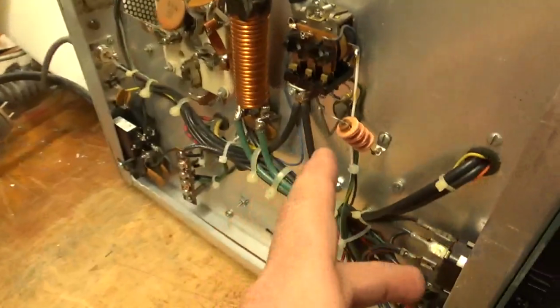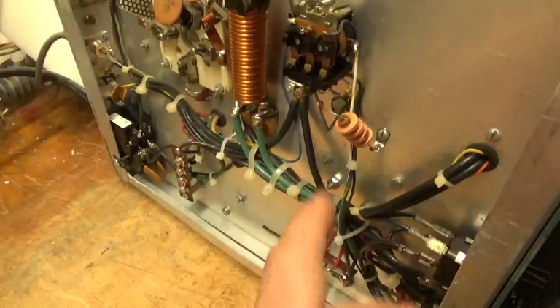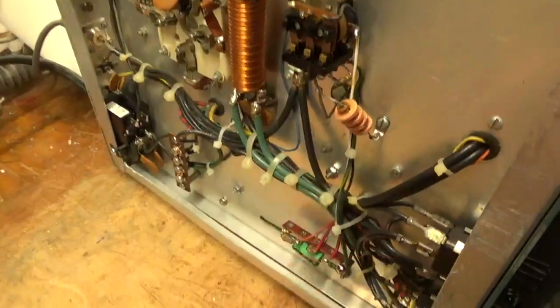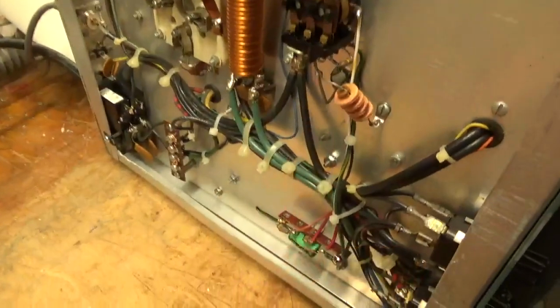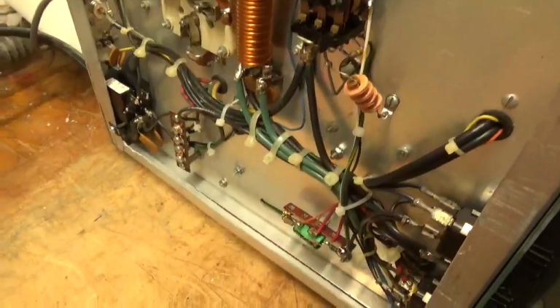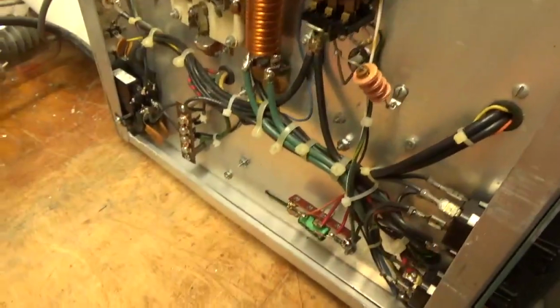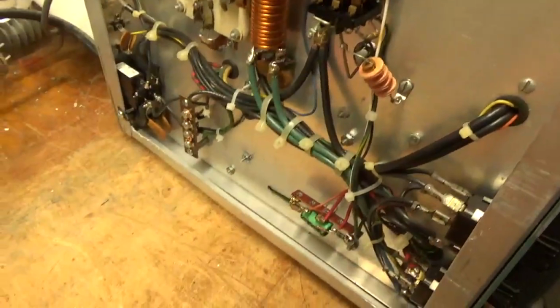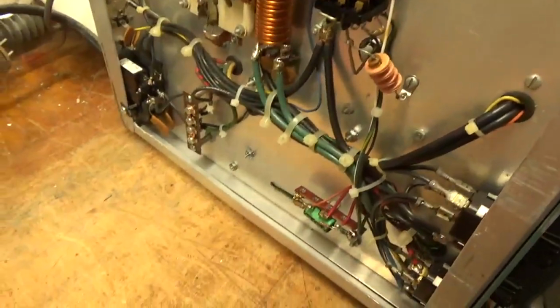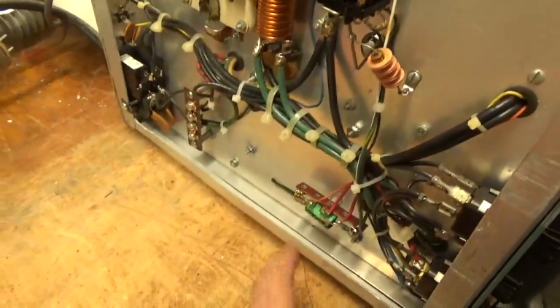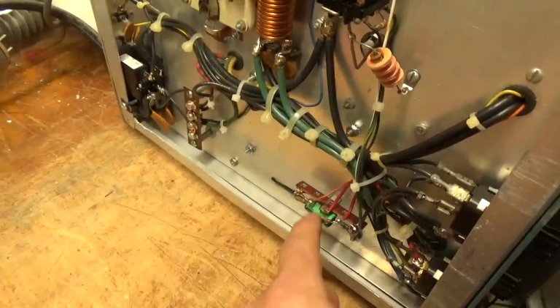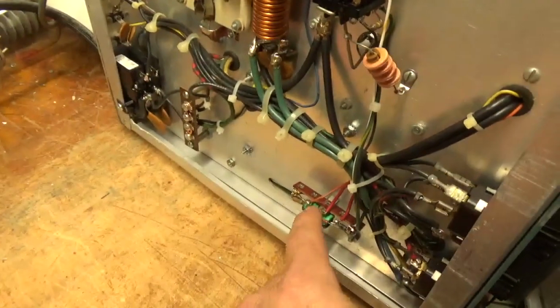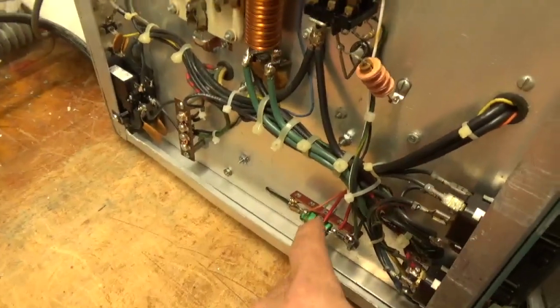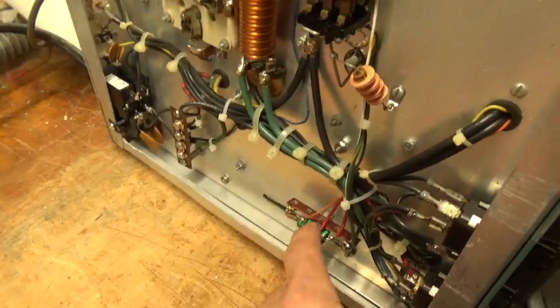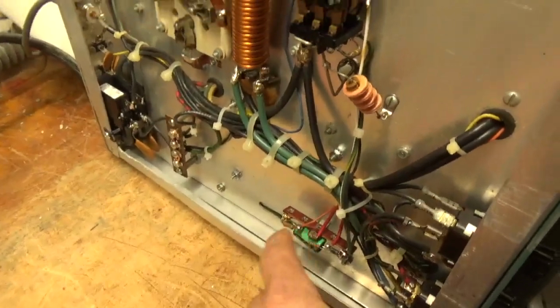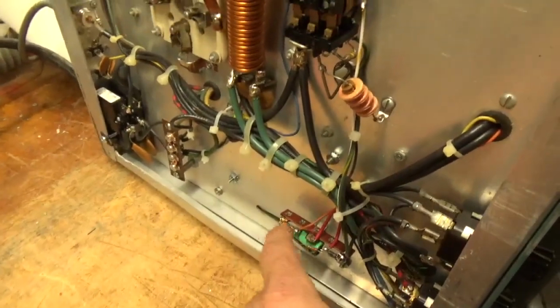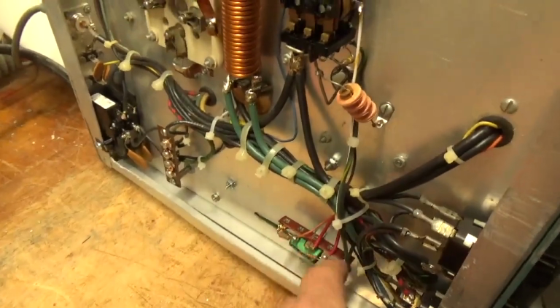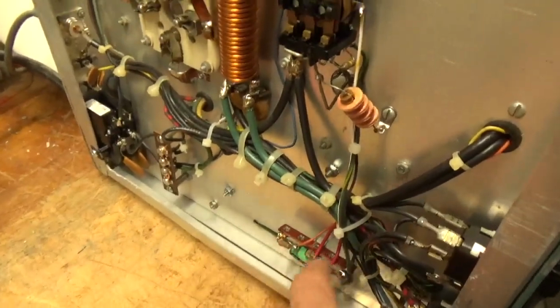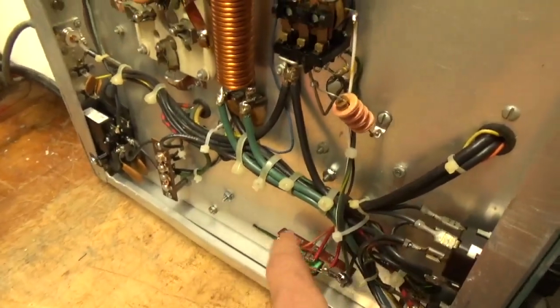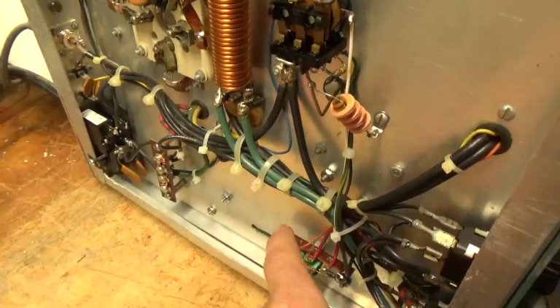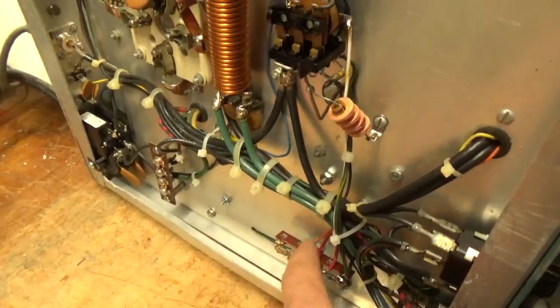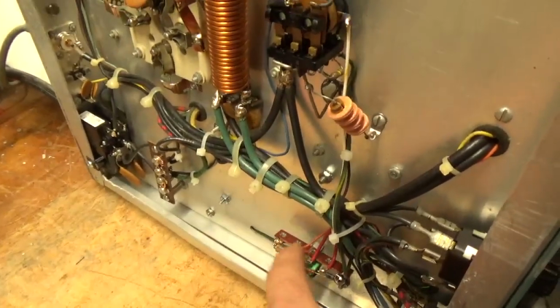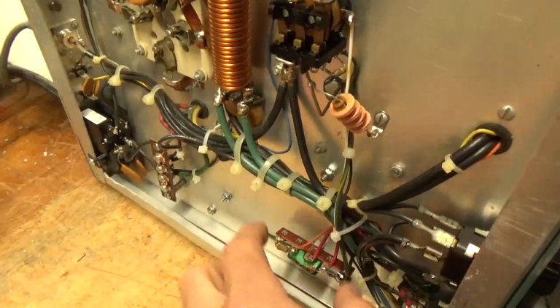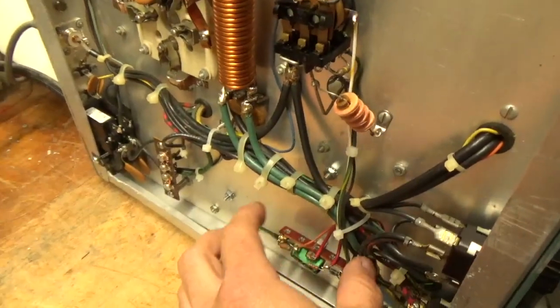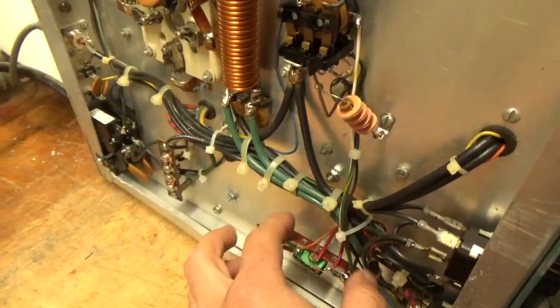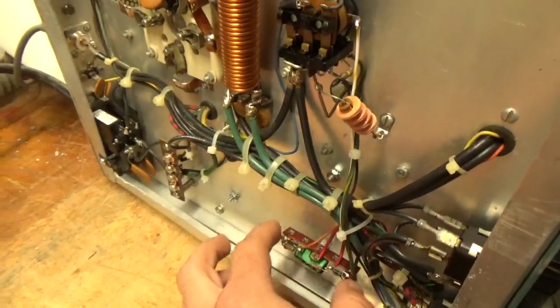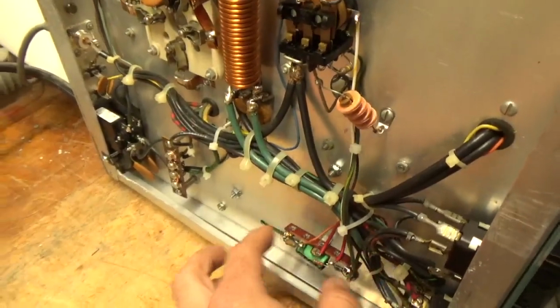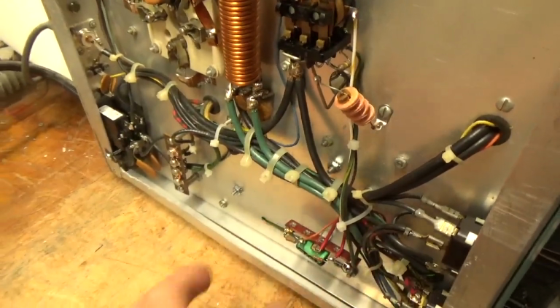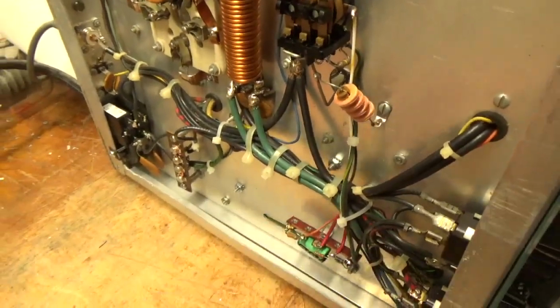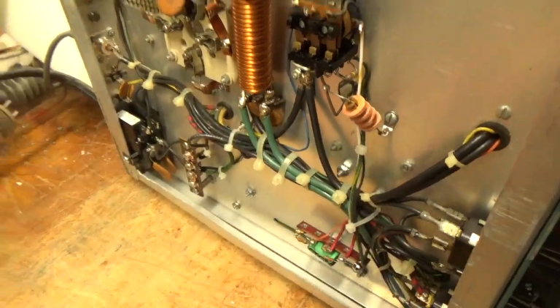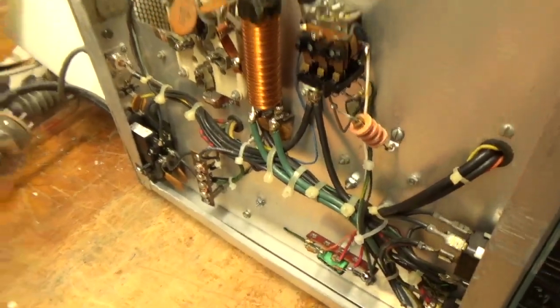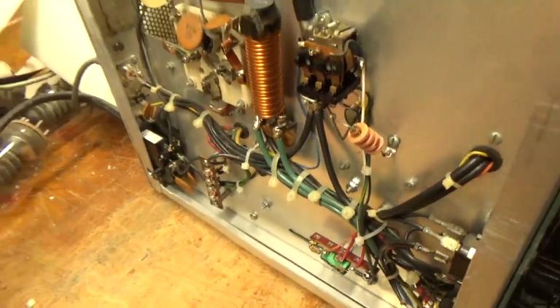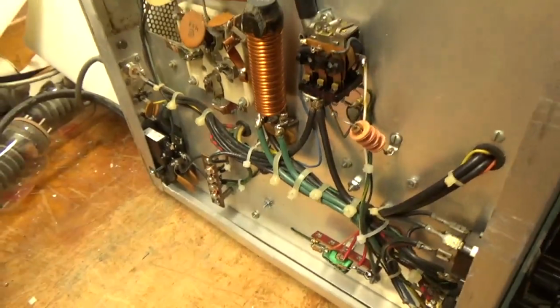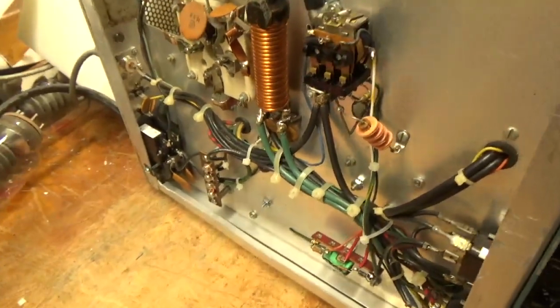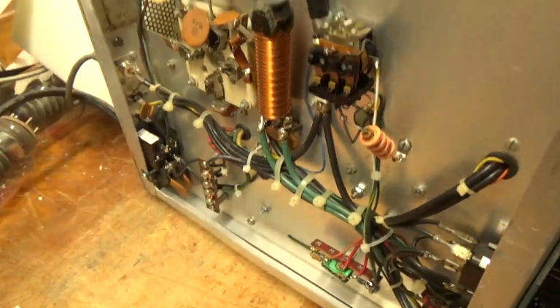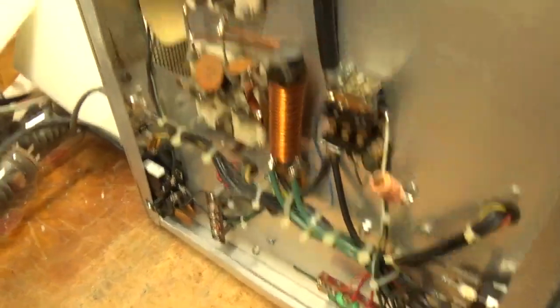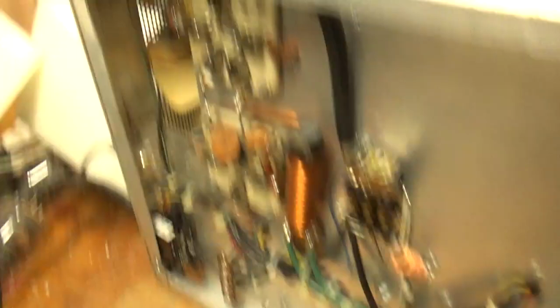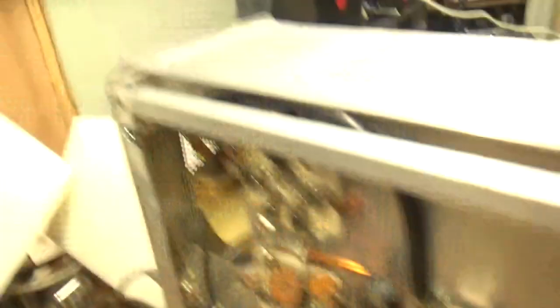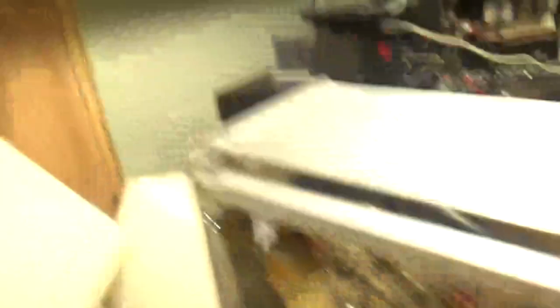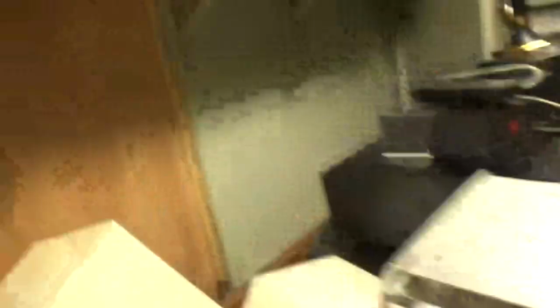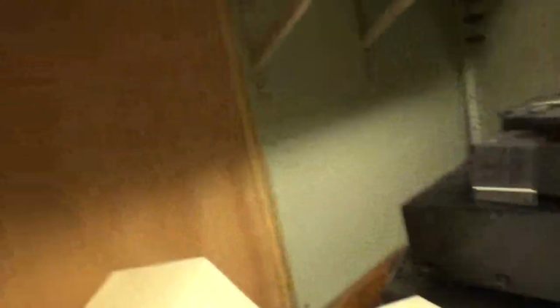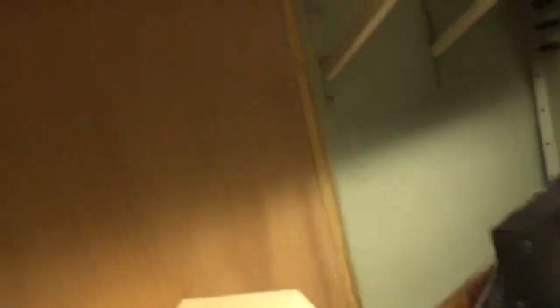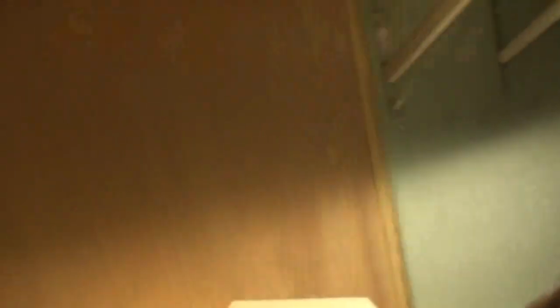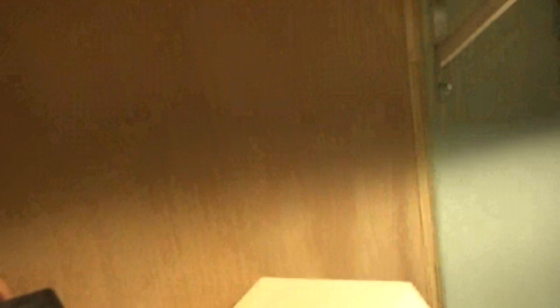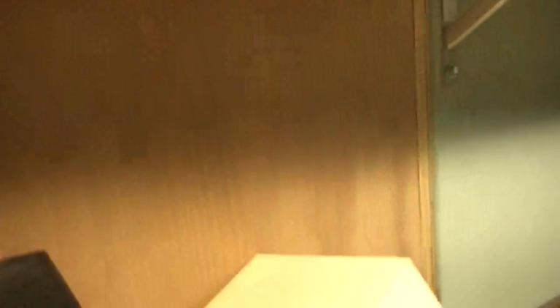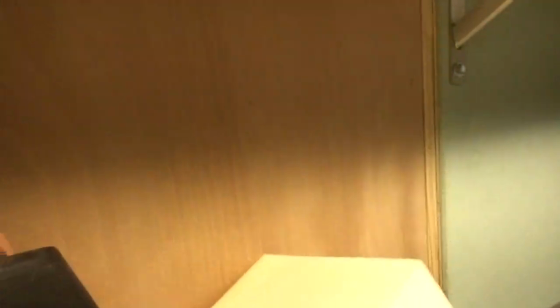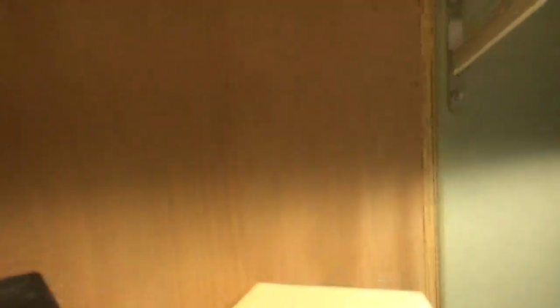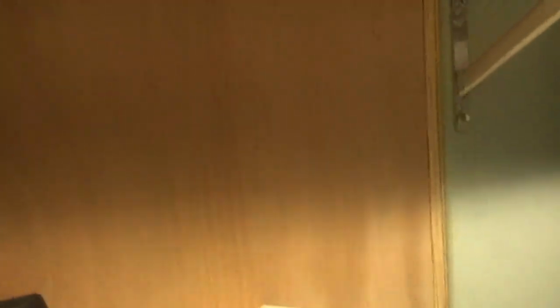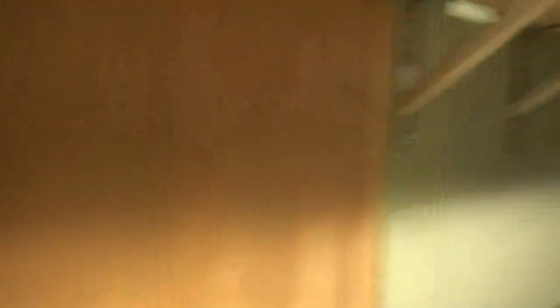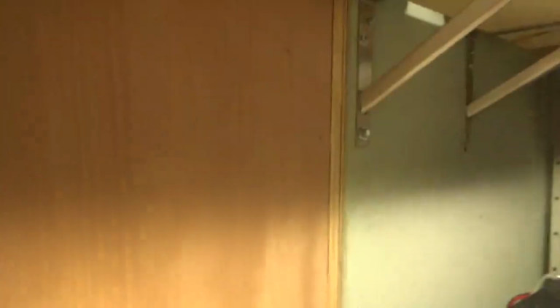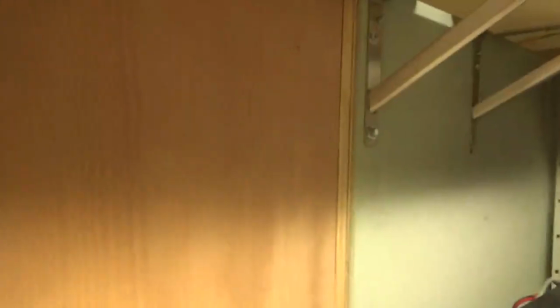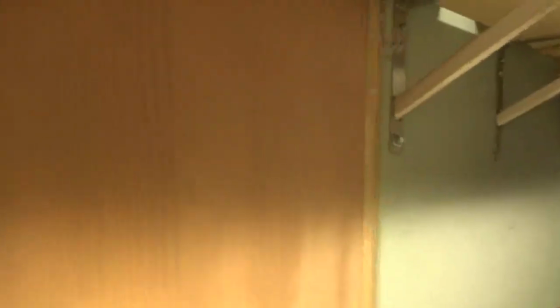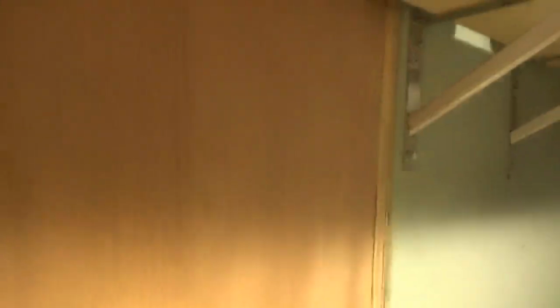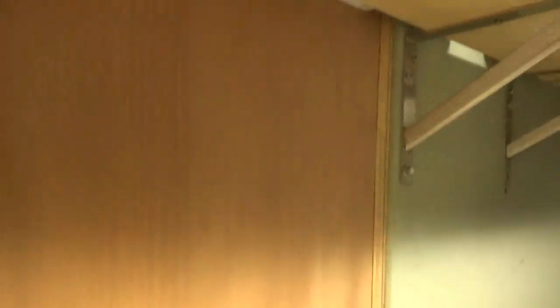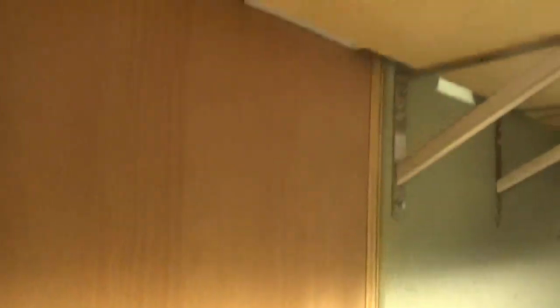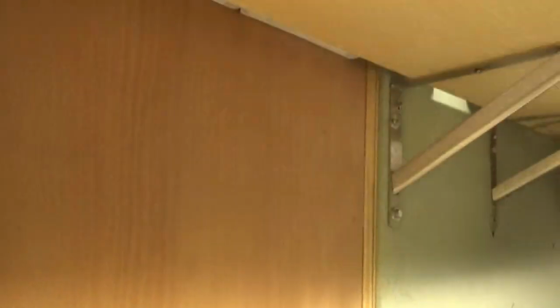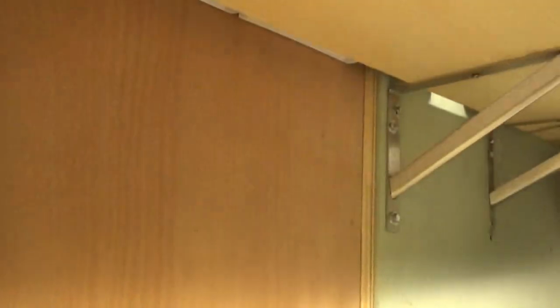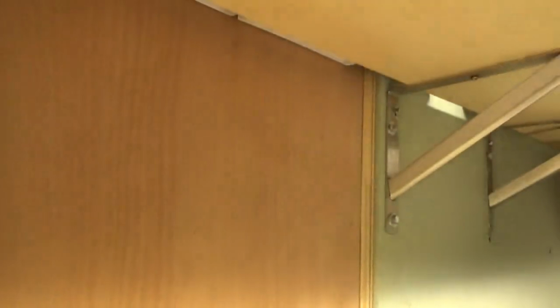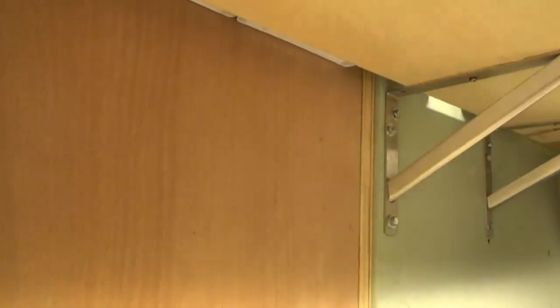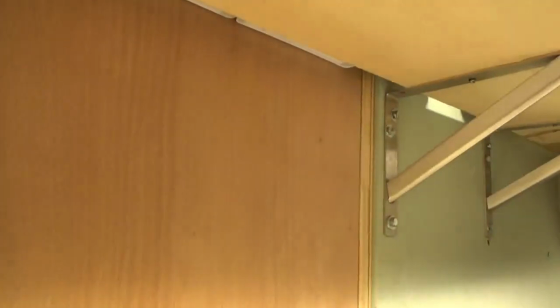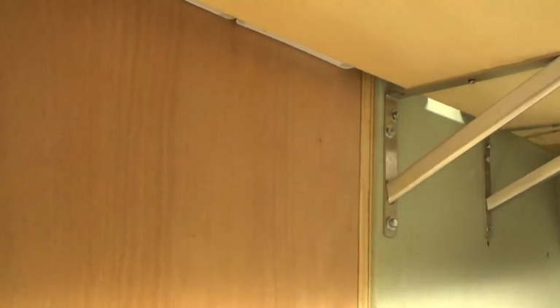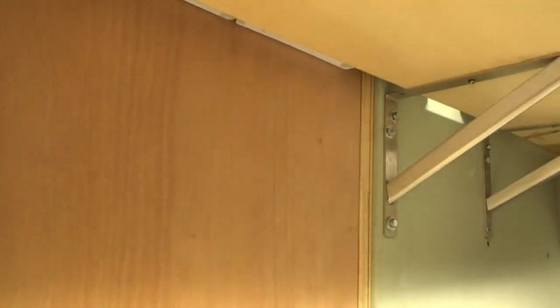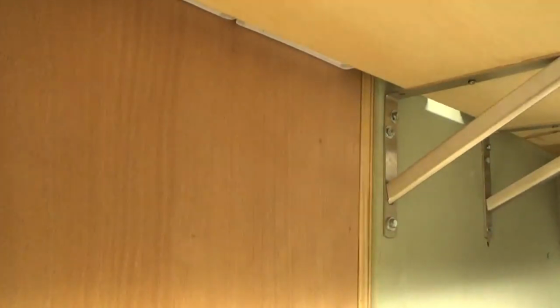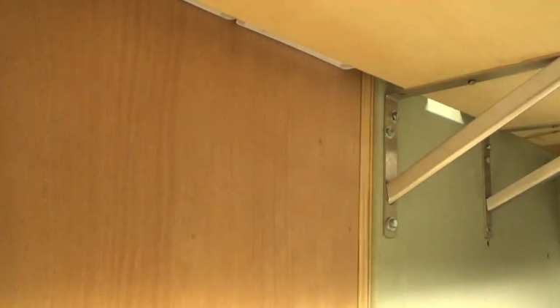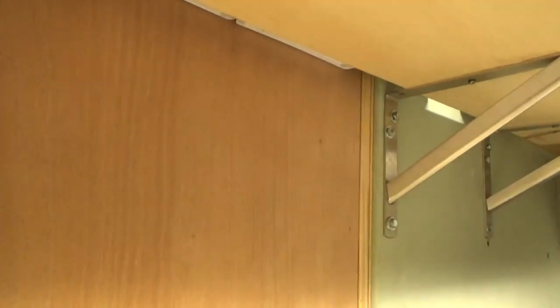Bias mod — repaired that. Terminal strip. Put it back and we're going to talk about the tubes.